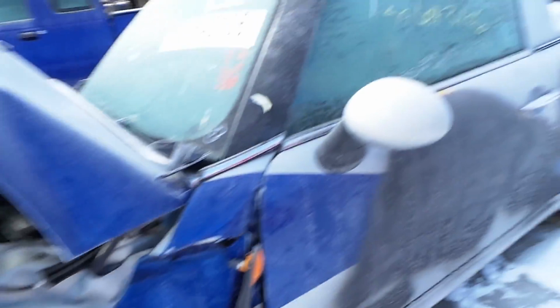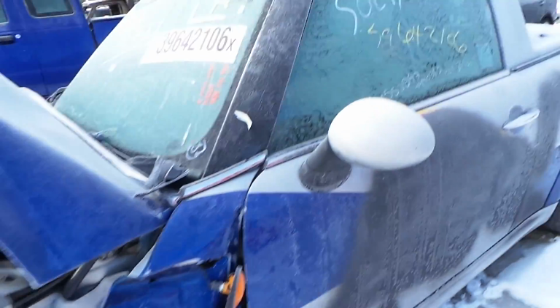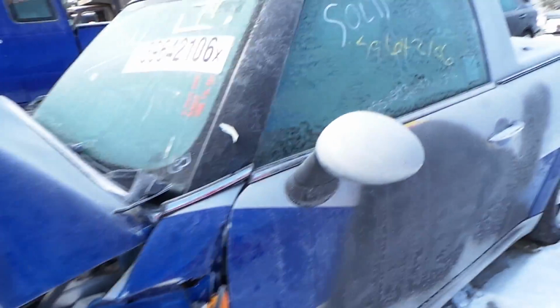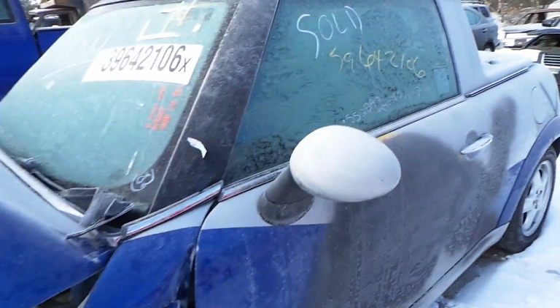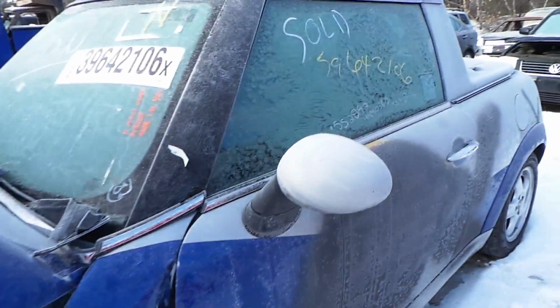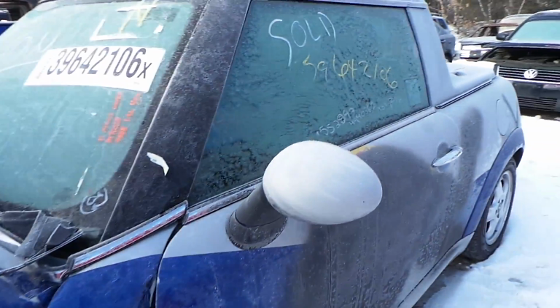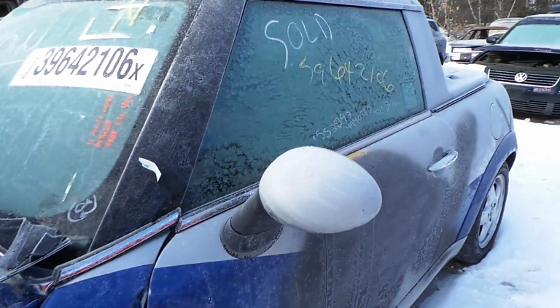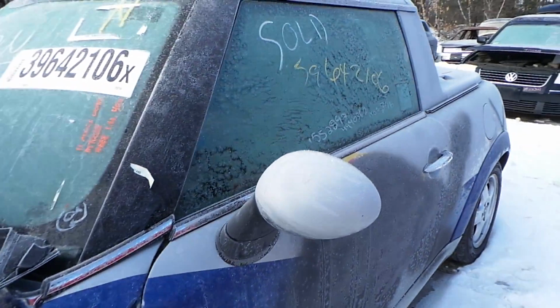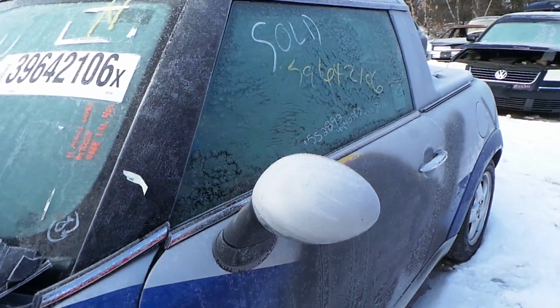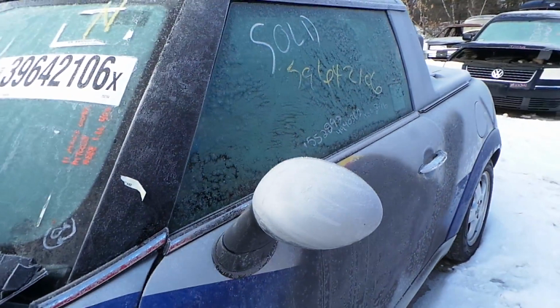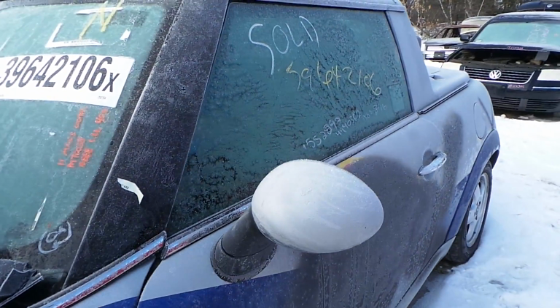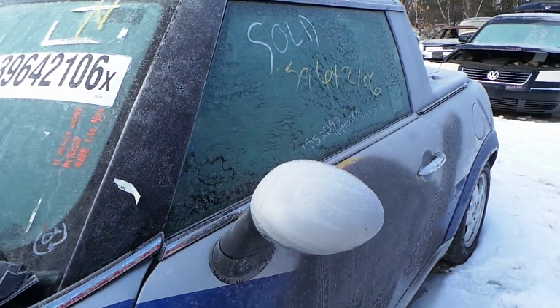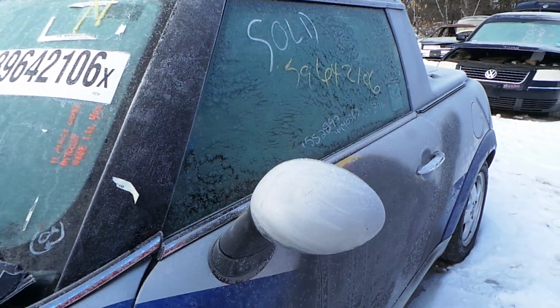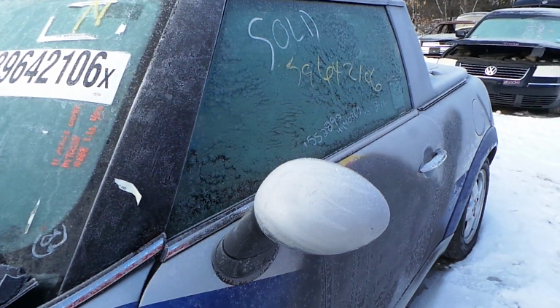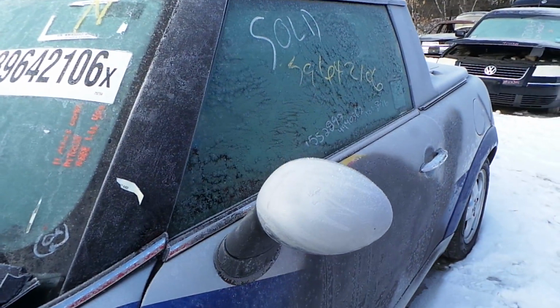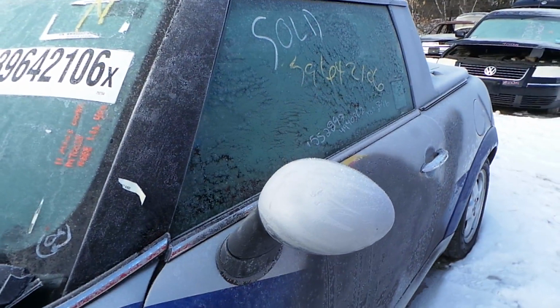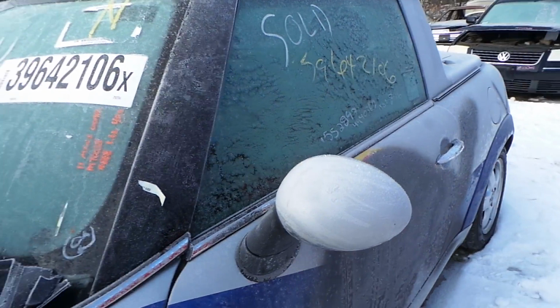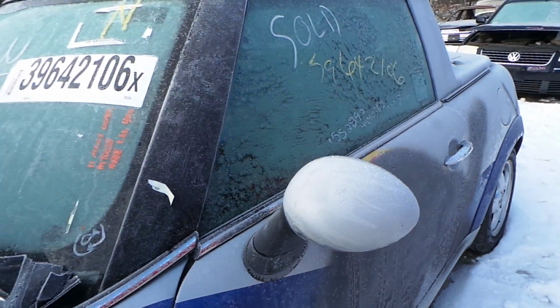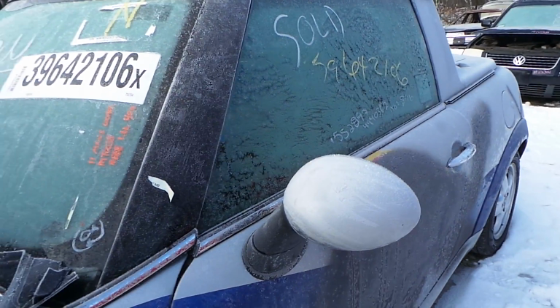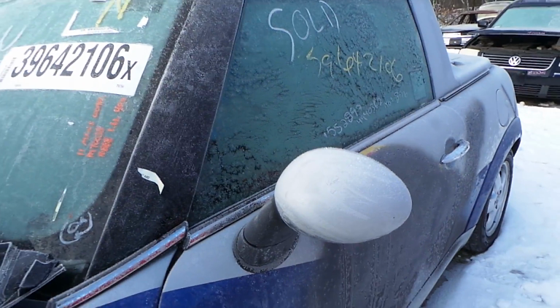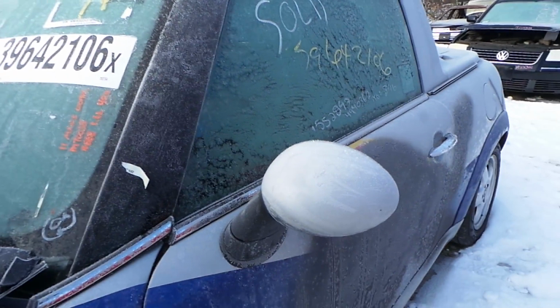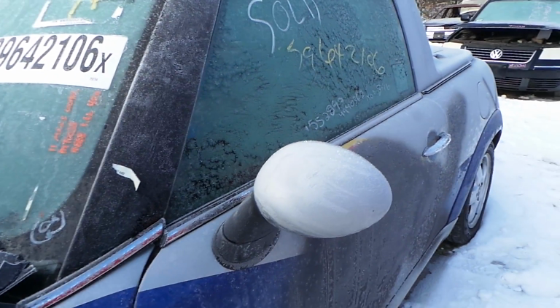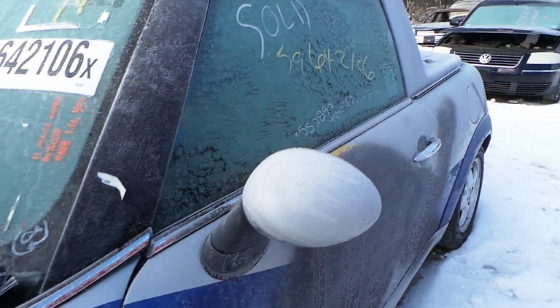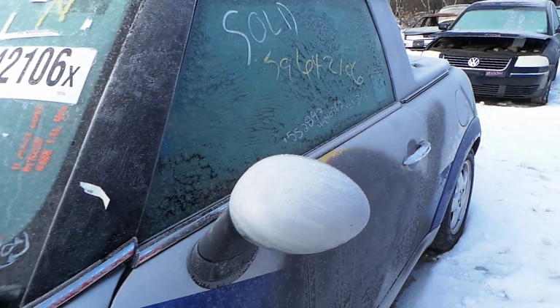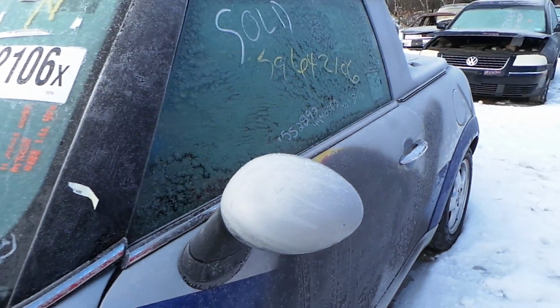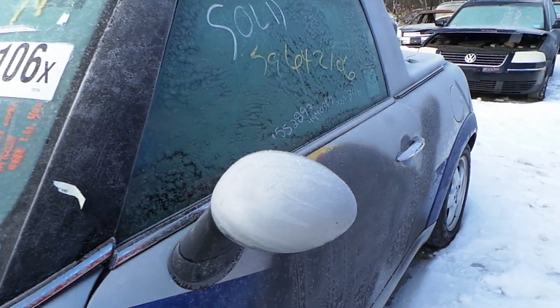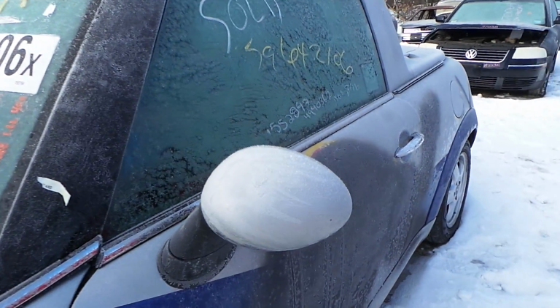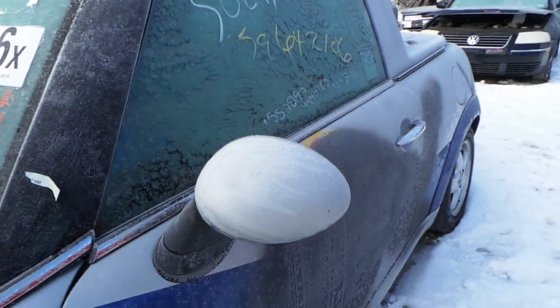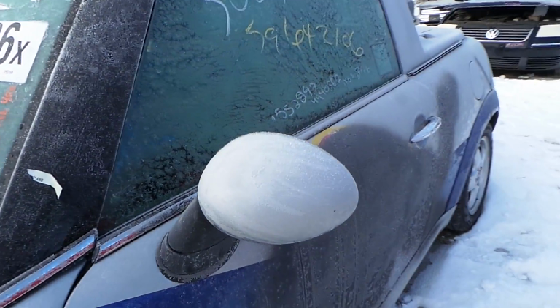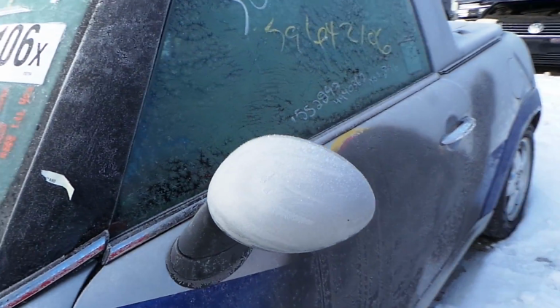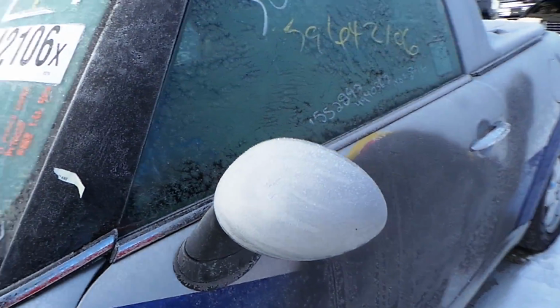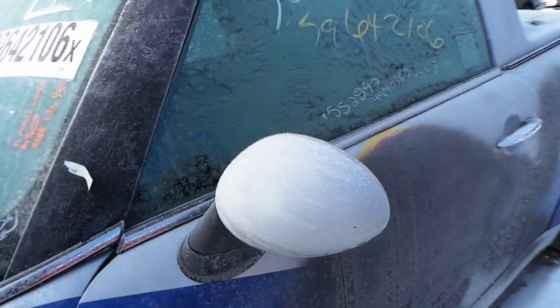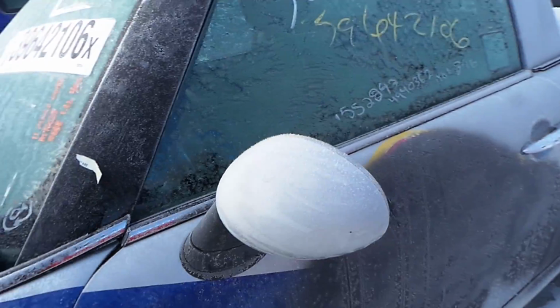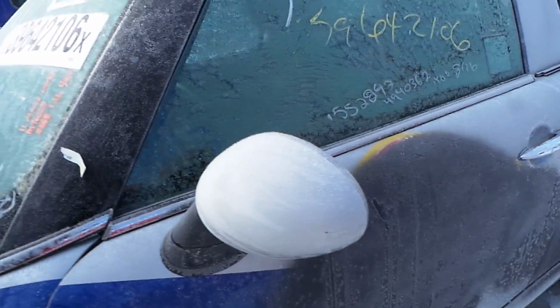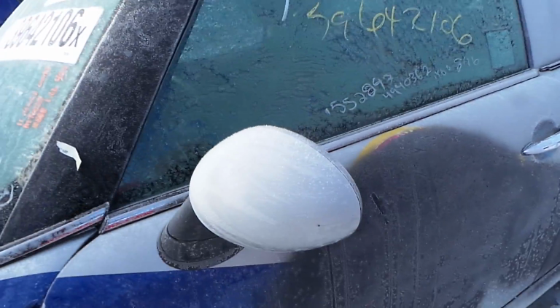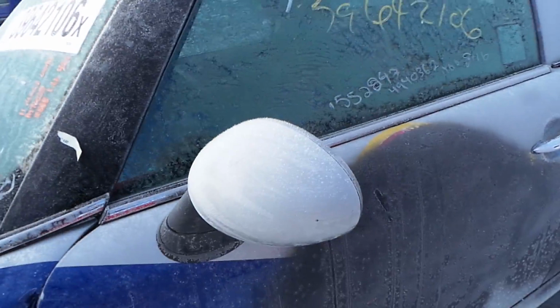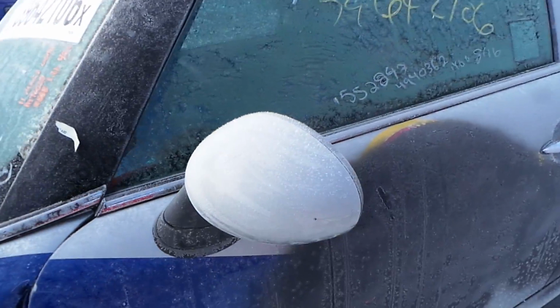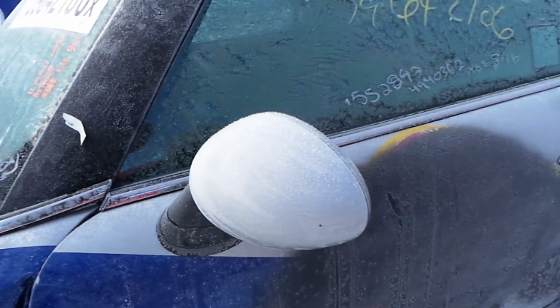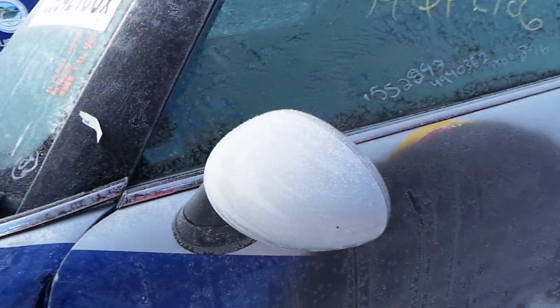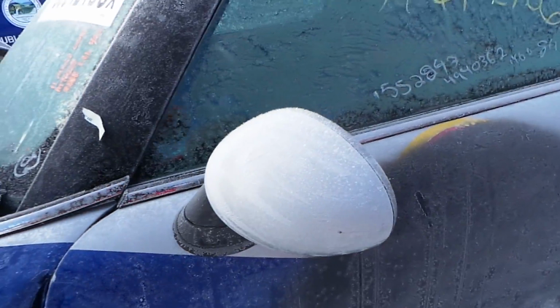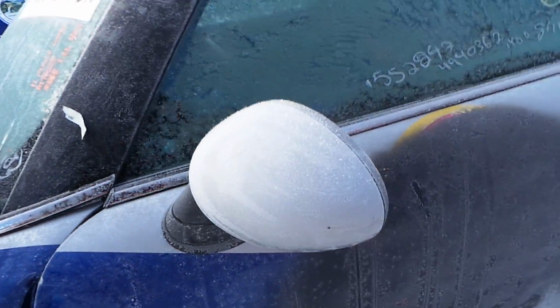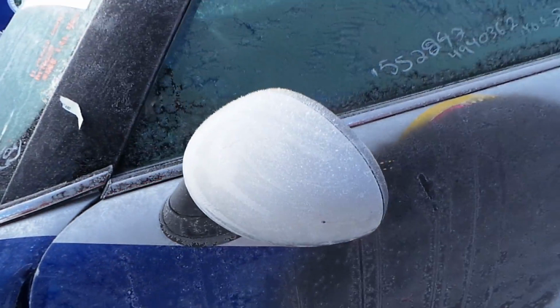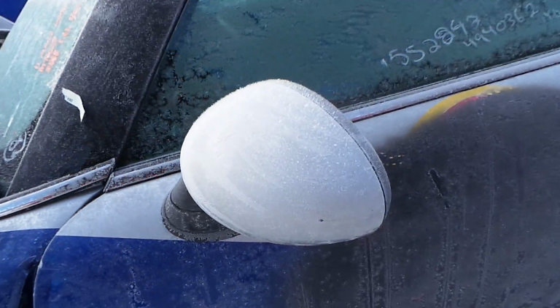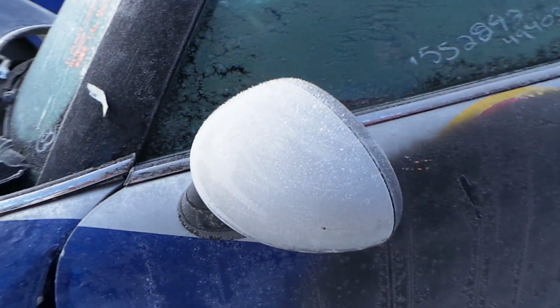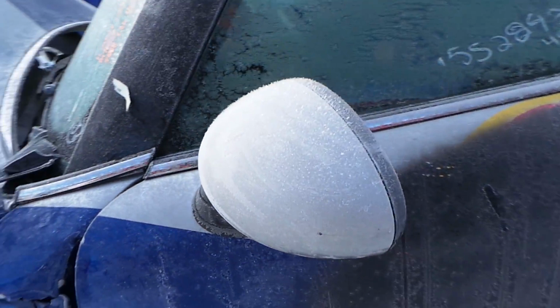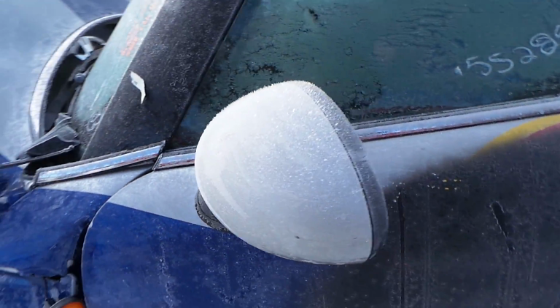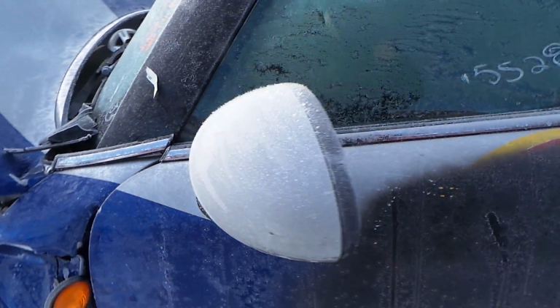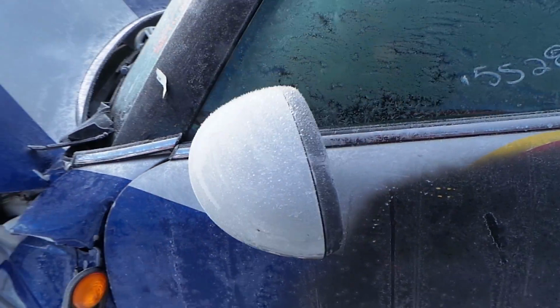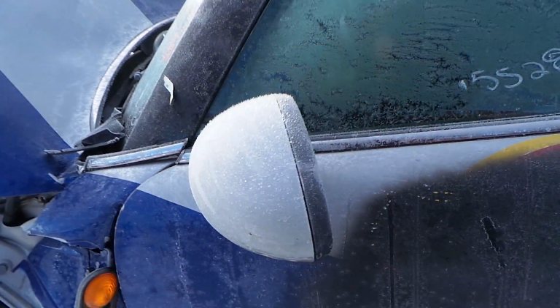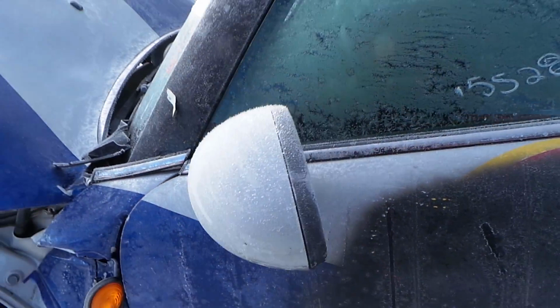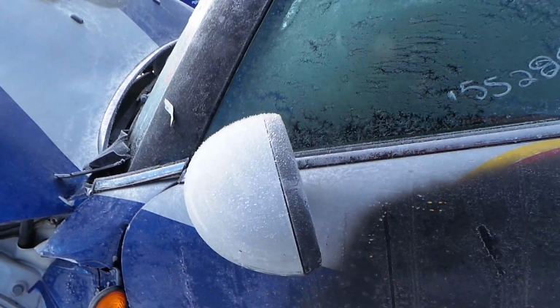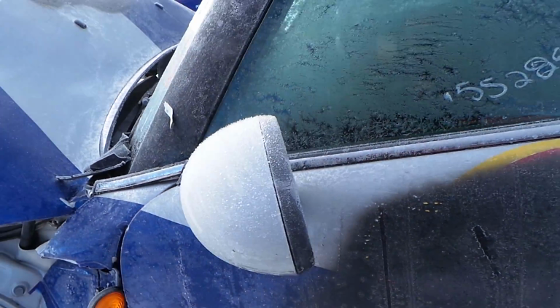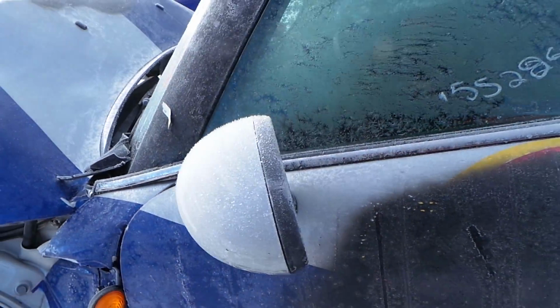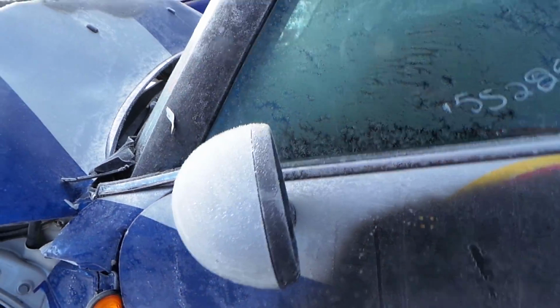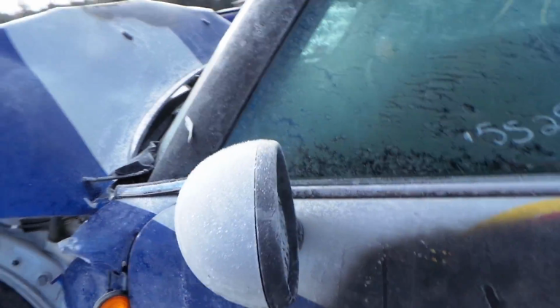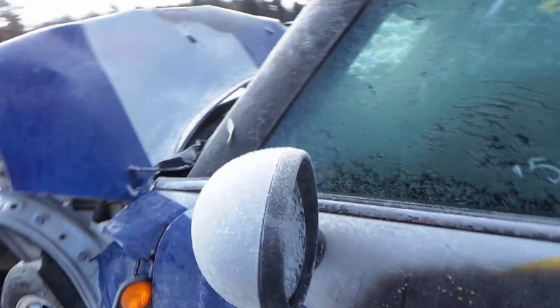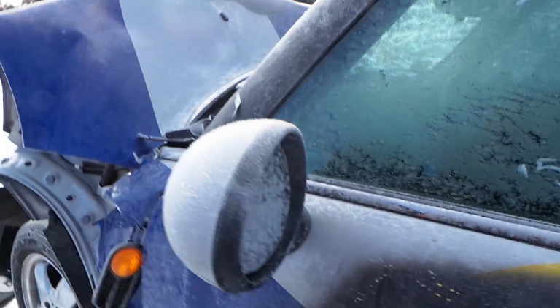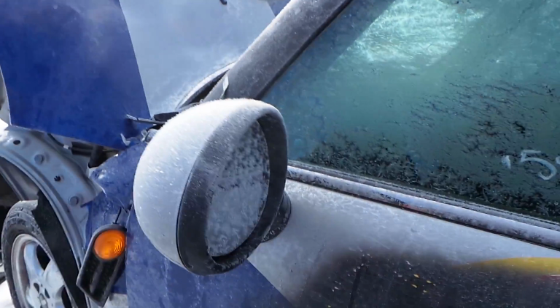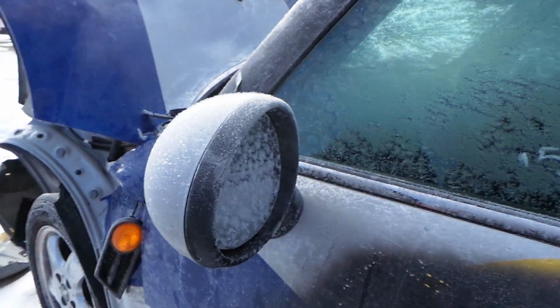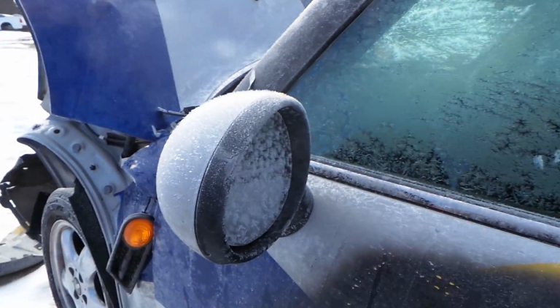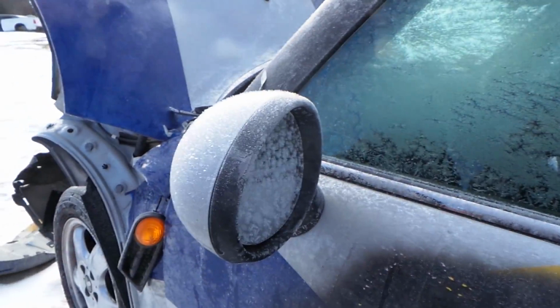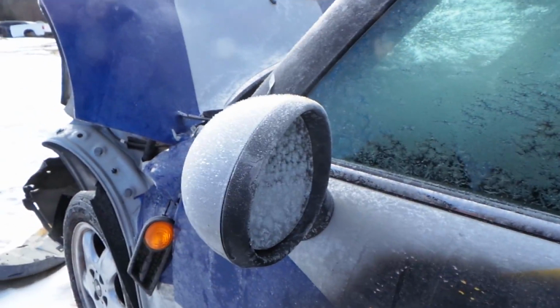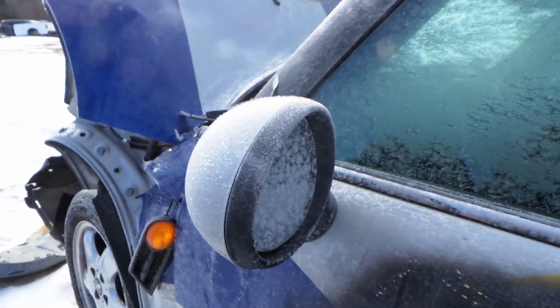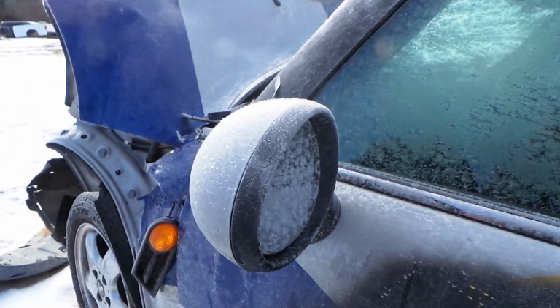We have a silver paint-to-match driver-side door mirror. It's in great shape and it is power.